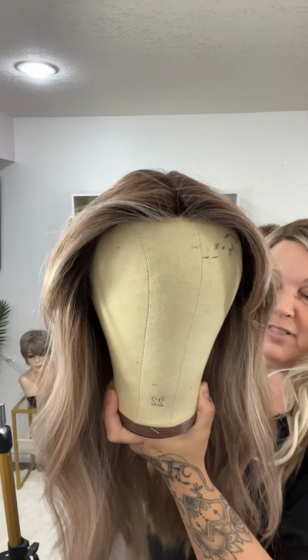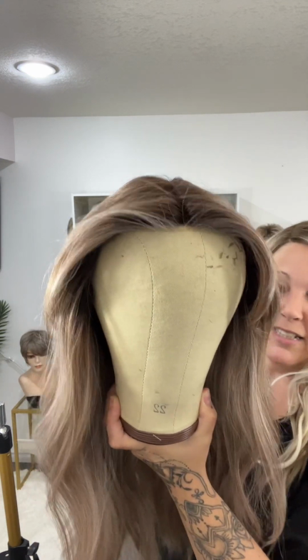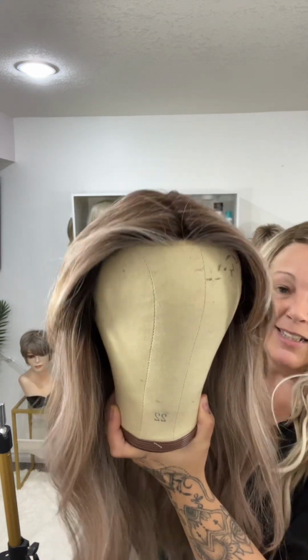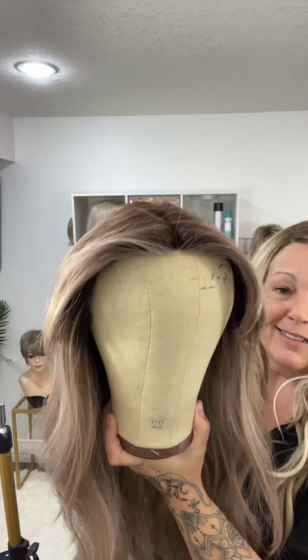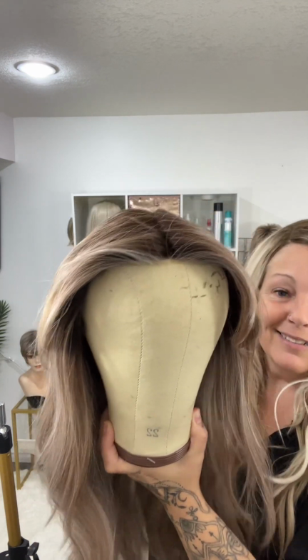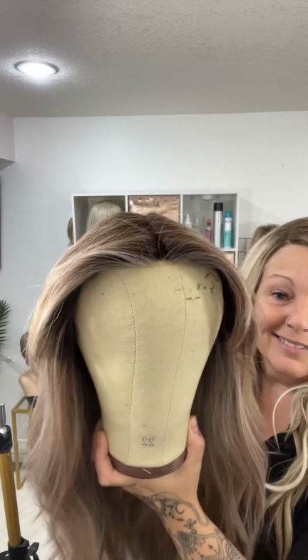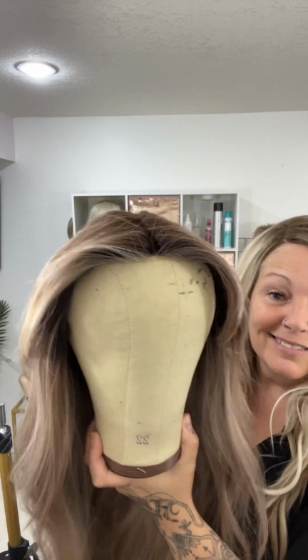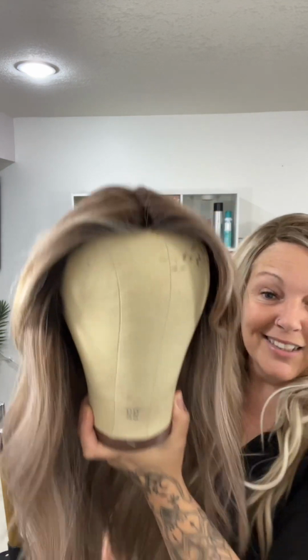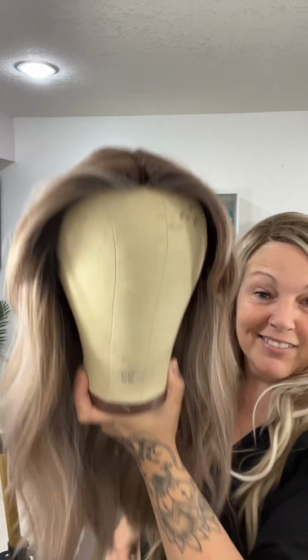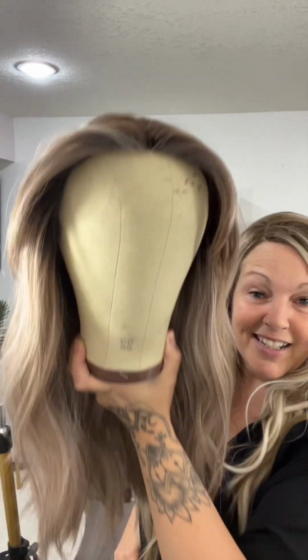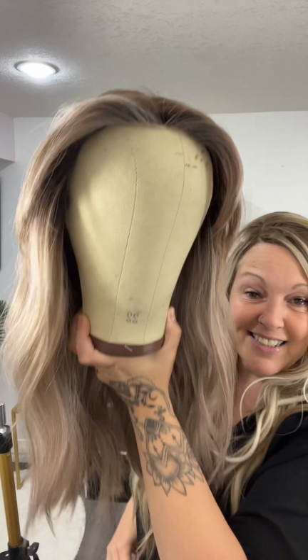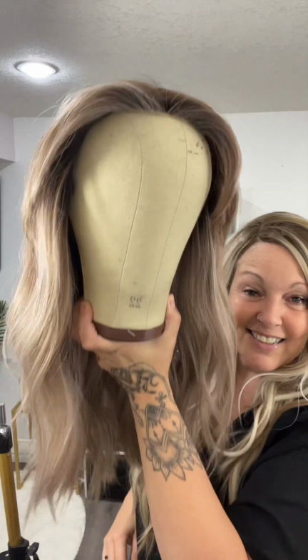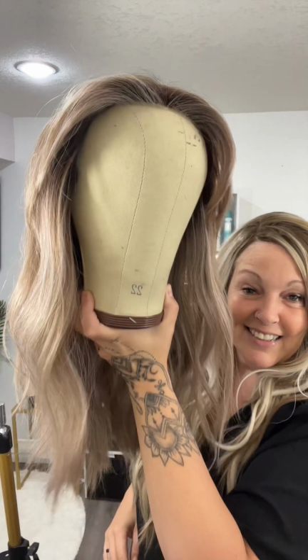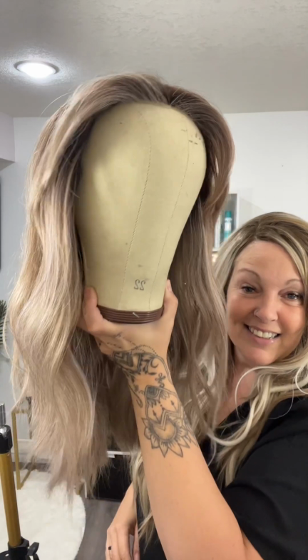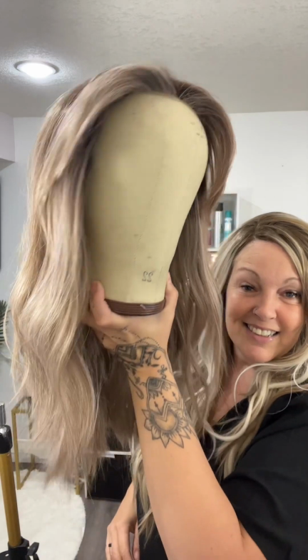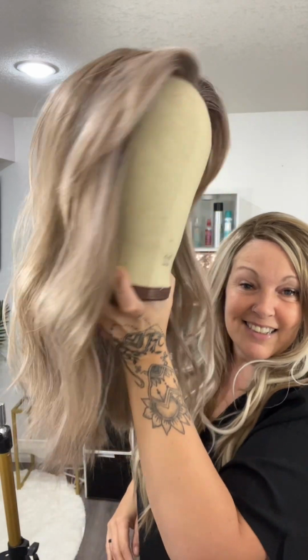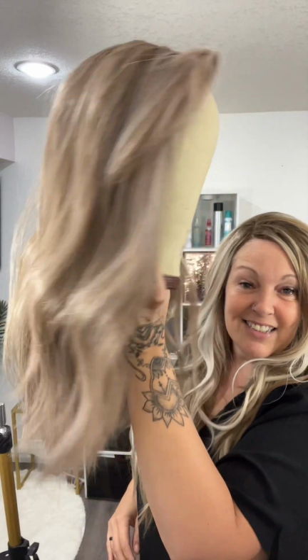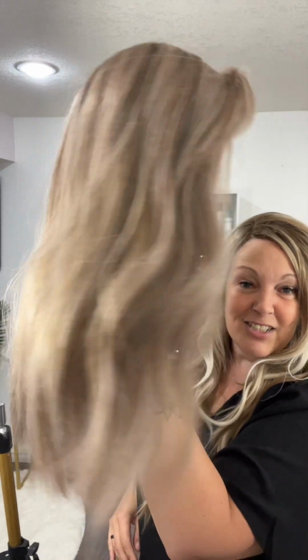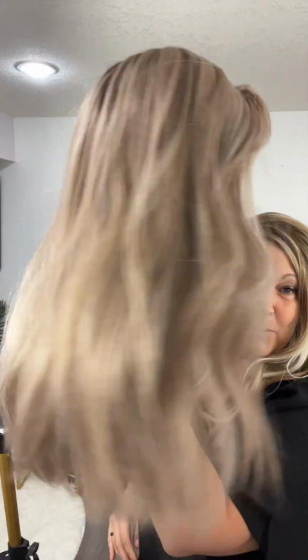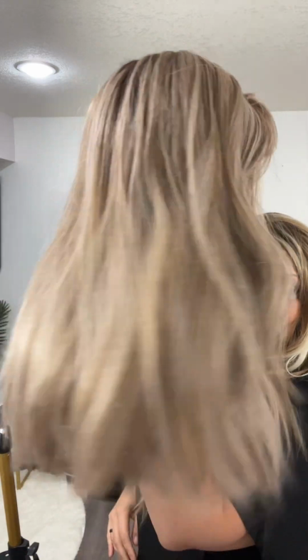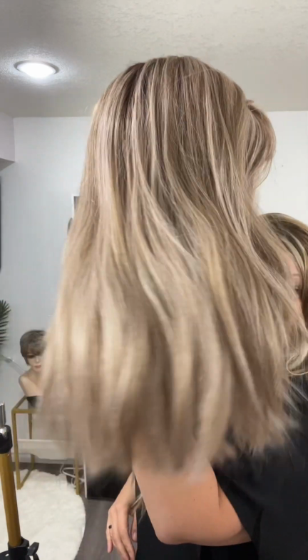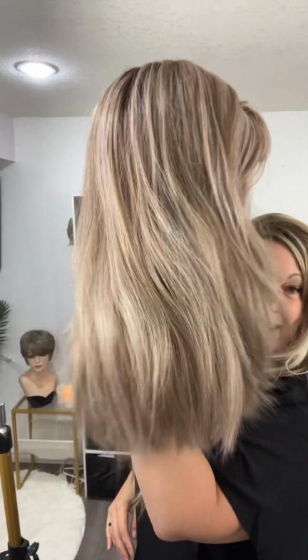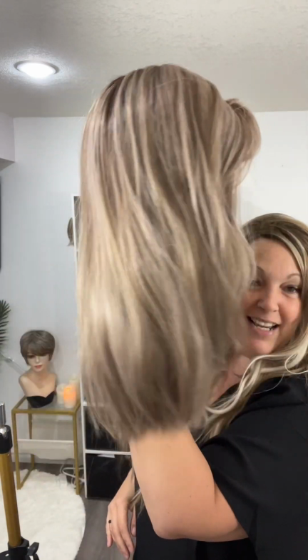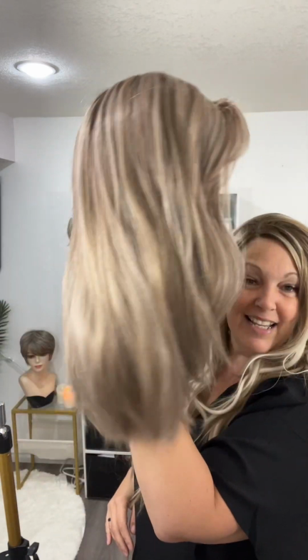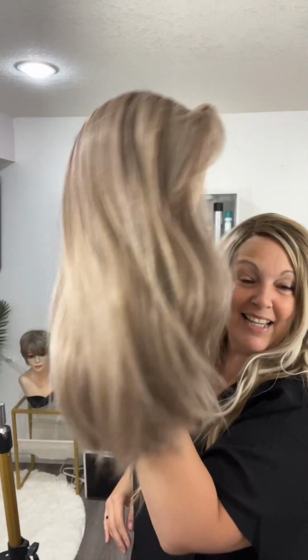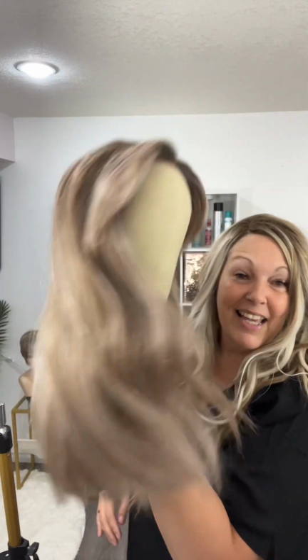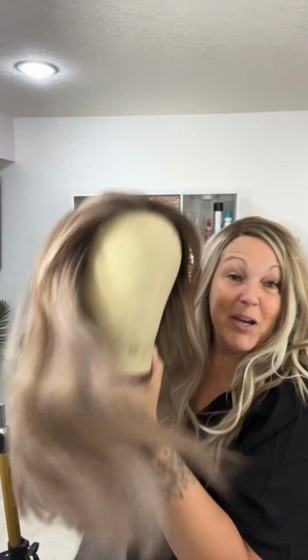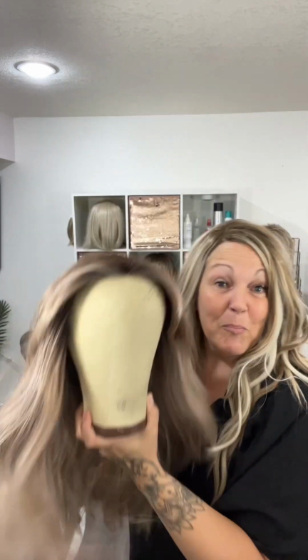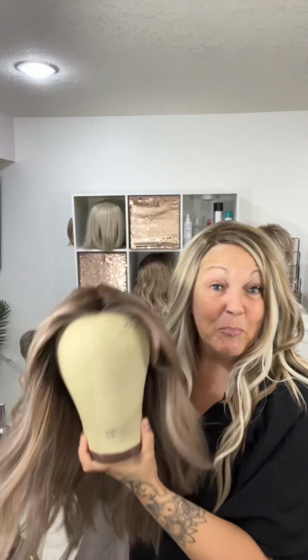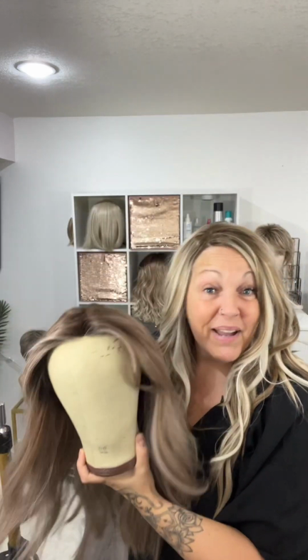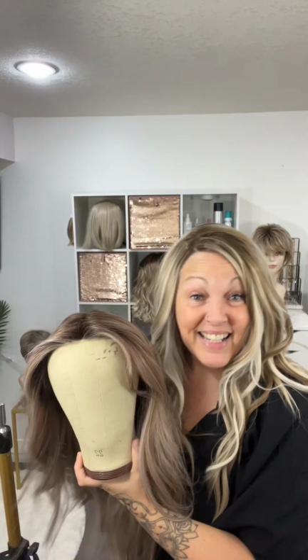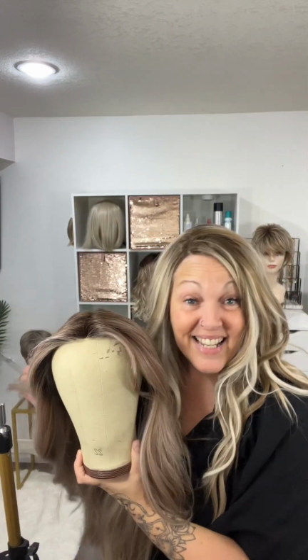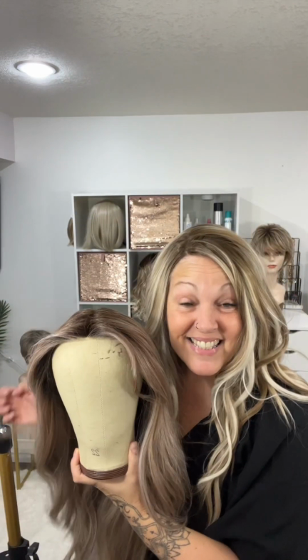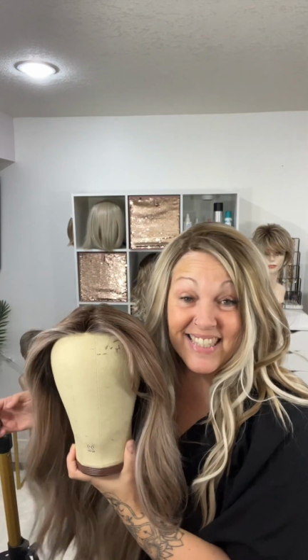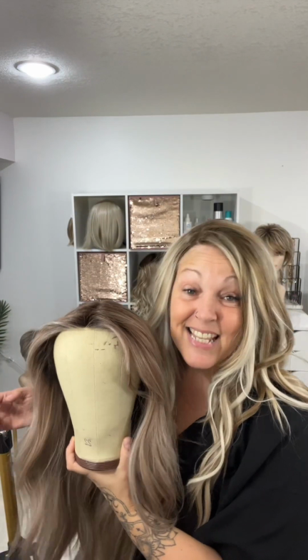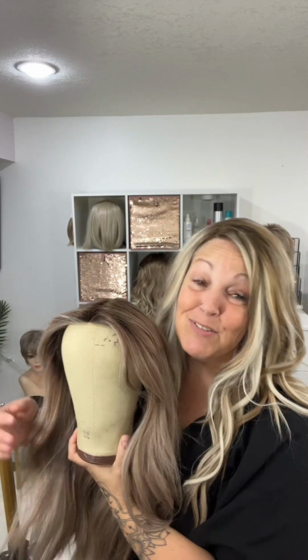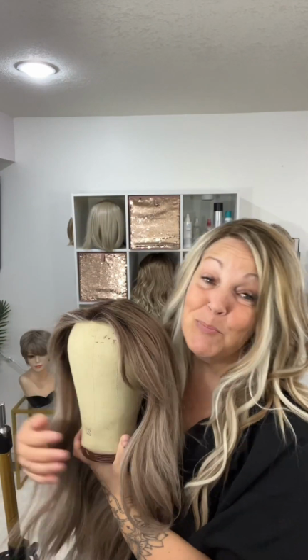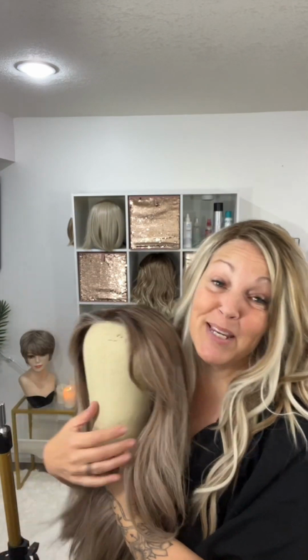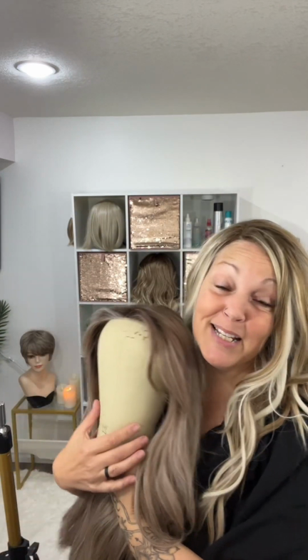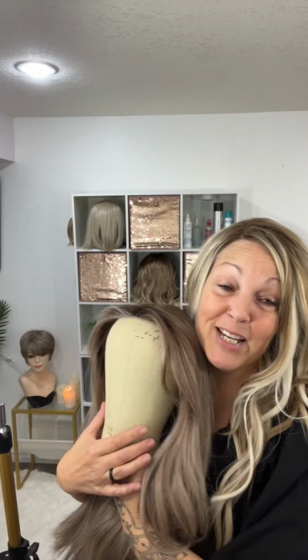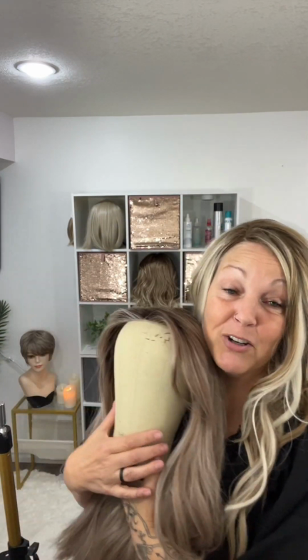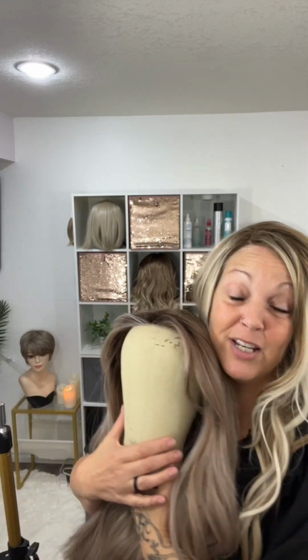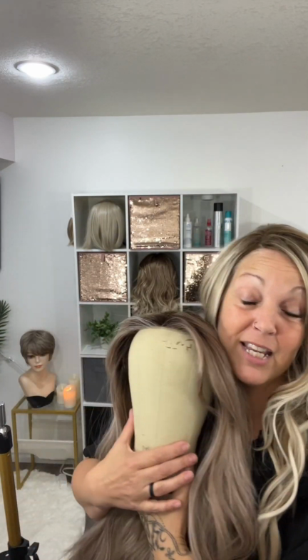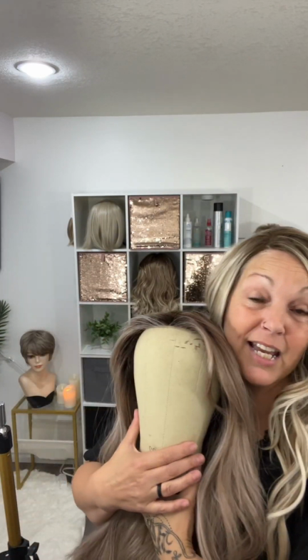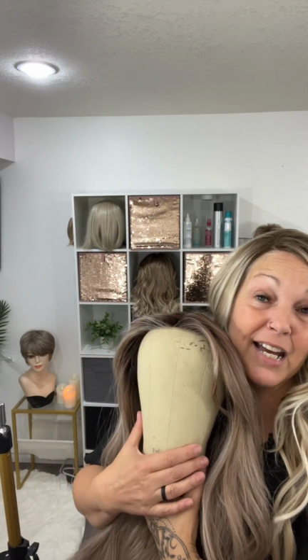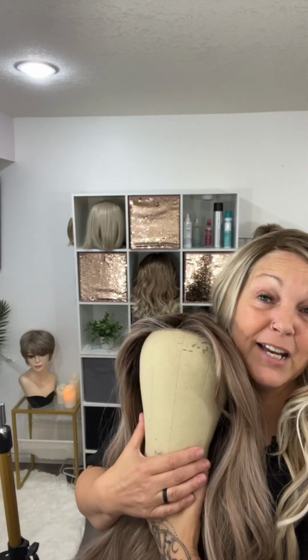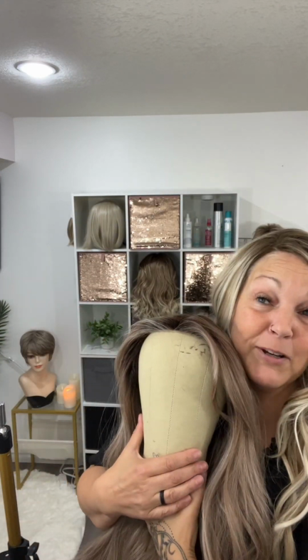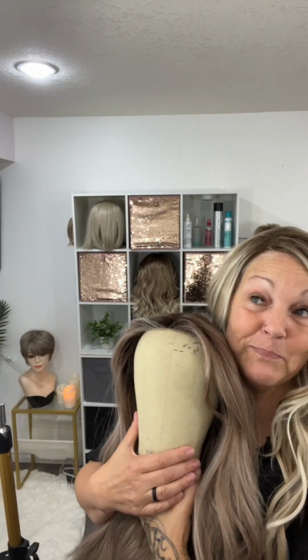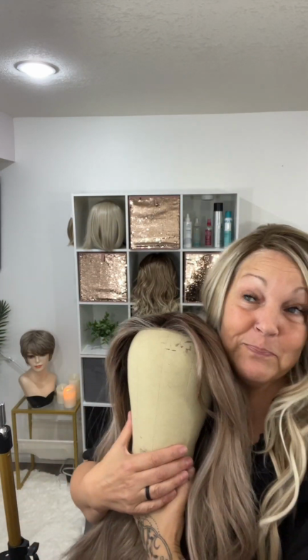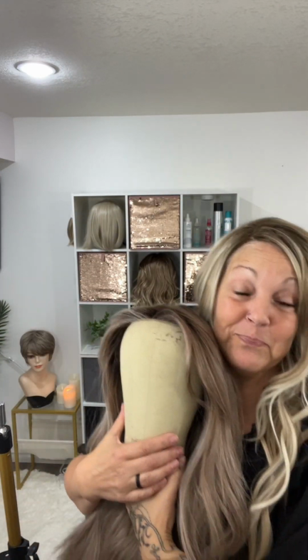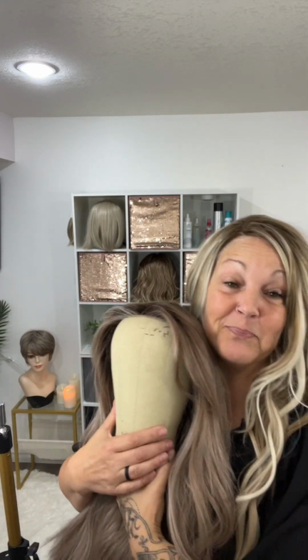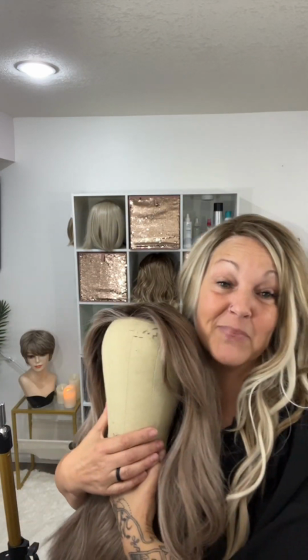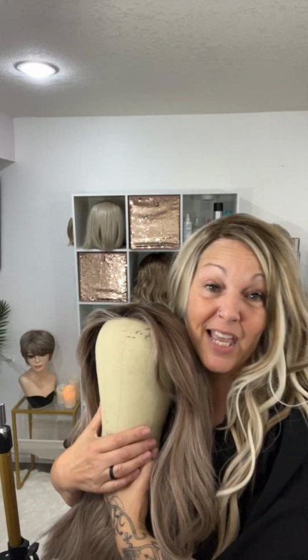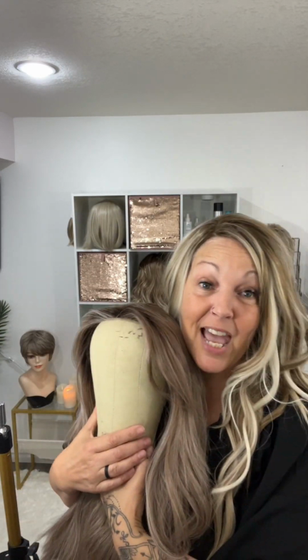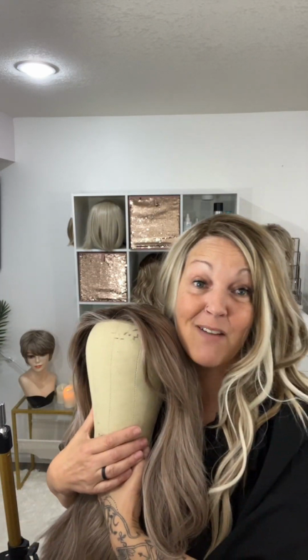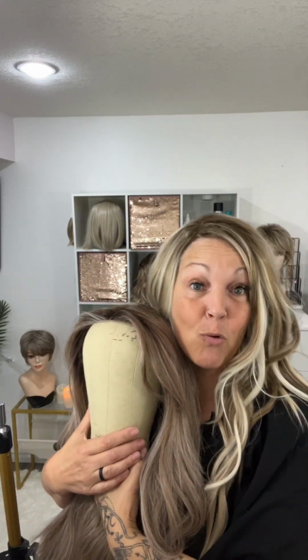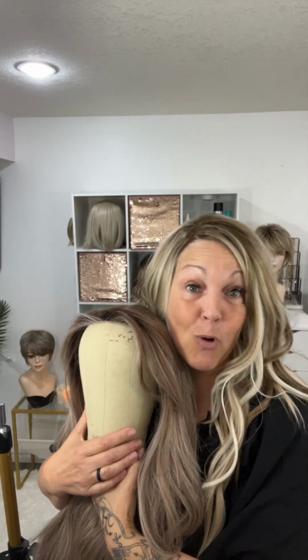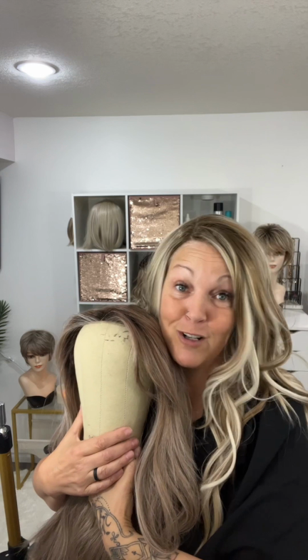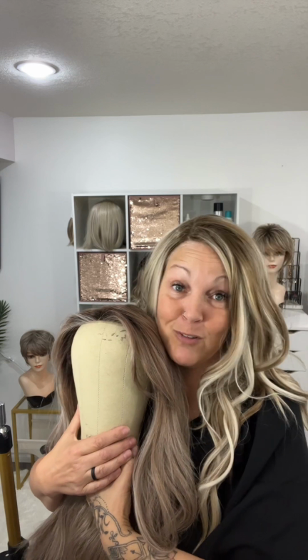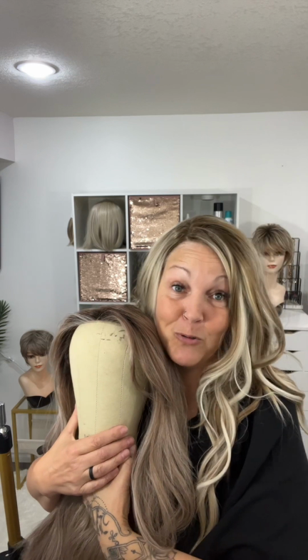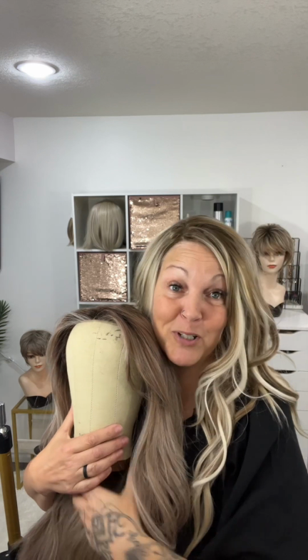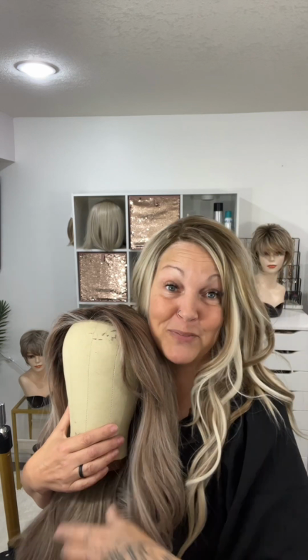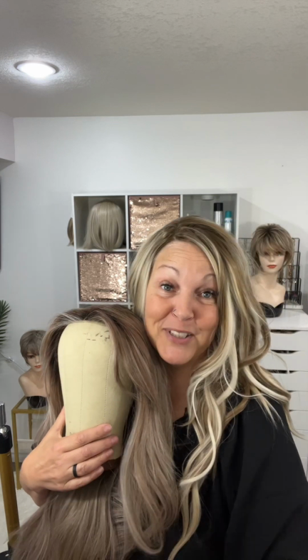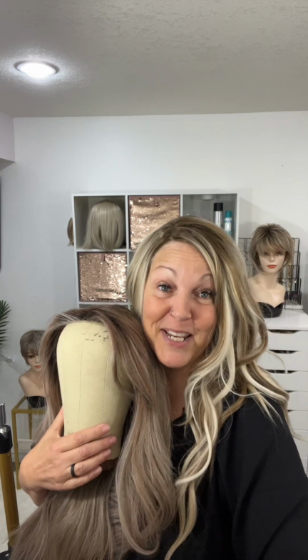Isn't she pretty? Bye guys, thanks for being here. Have a wonderful, wonderful day!